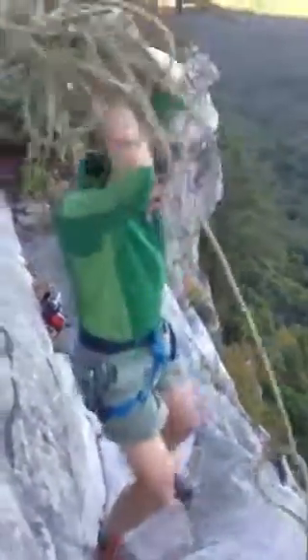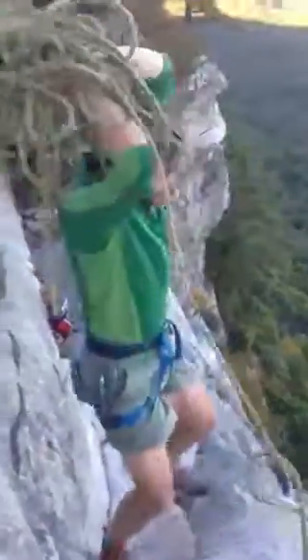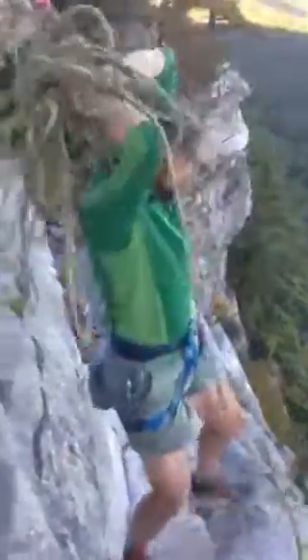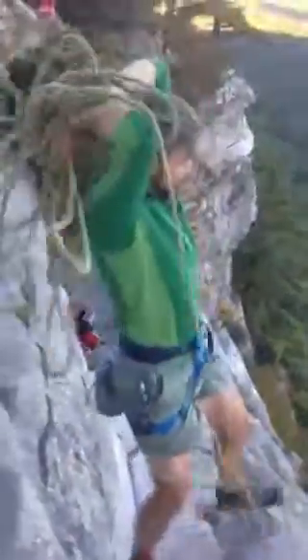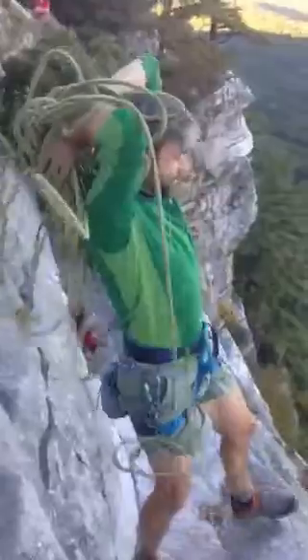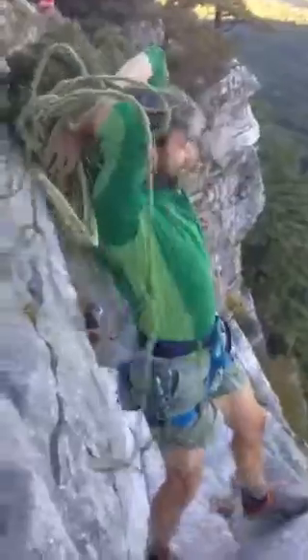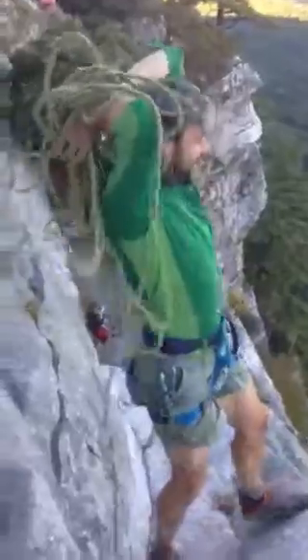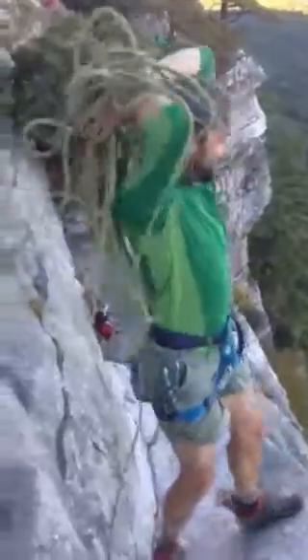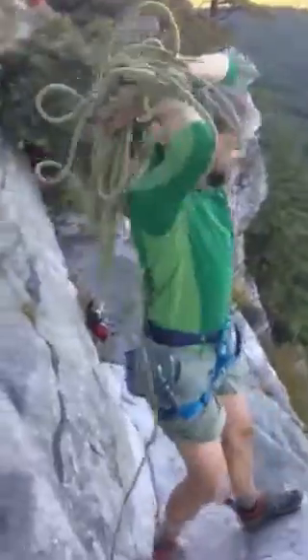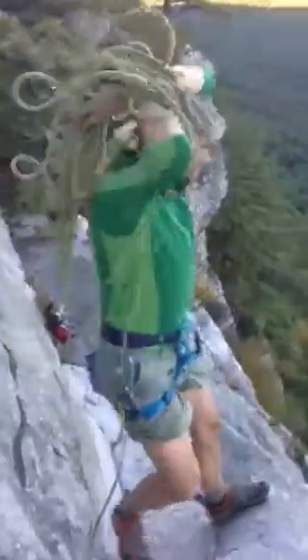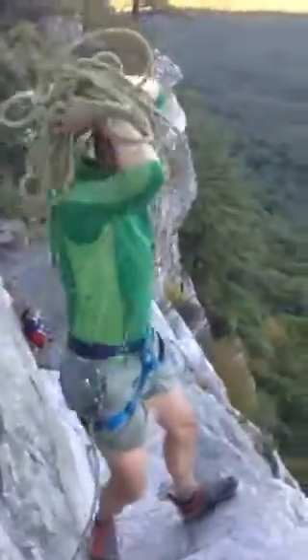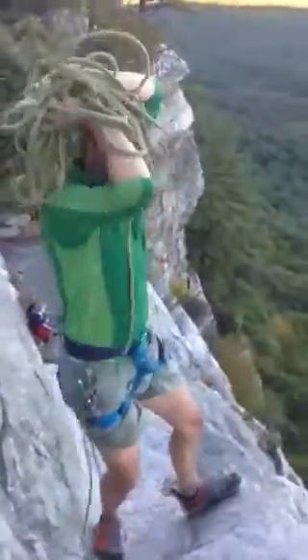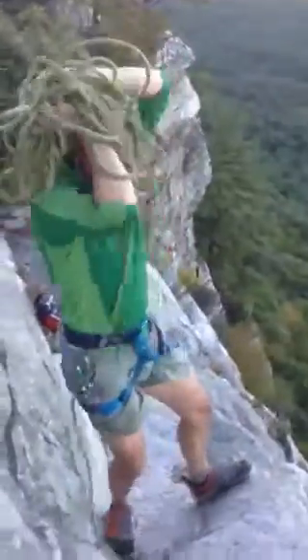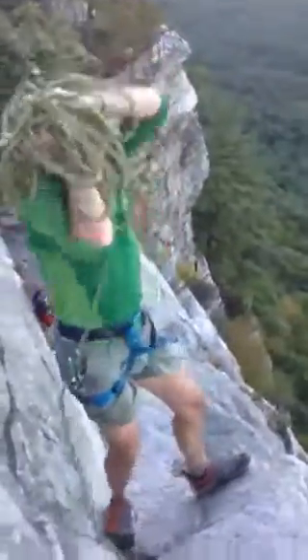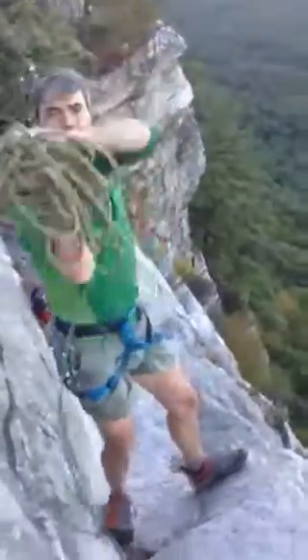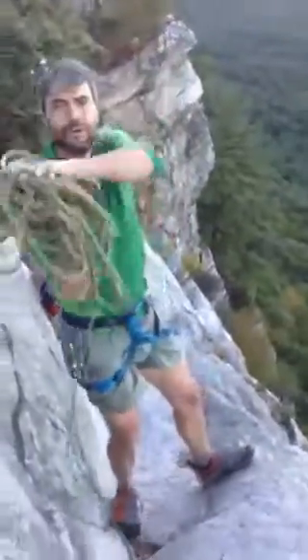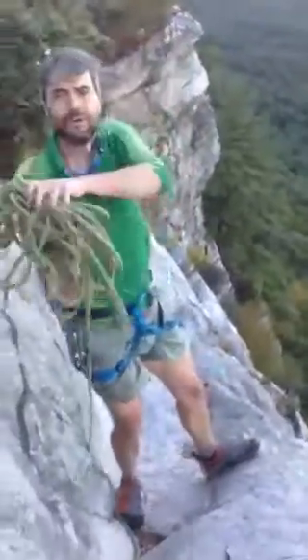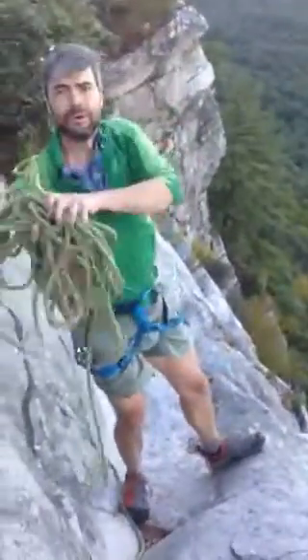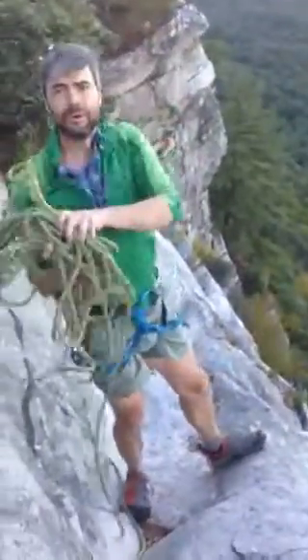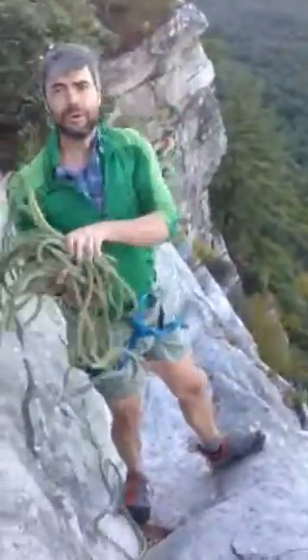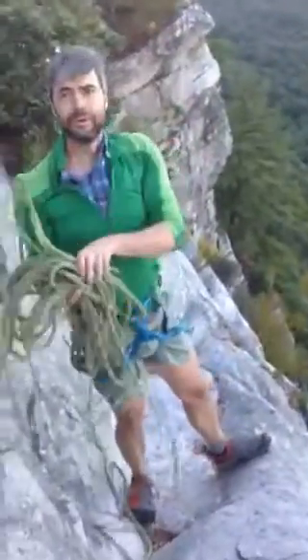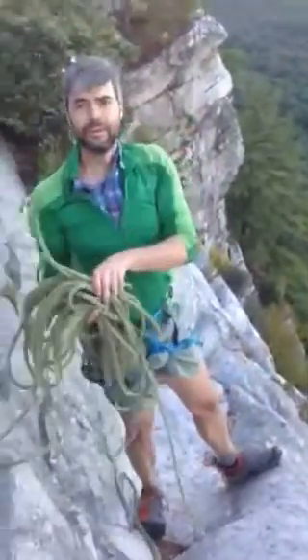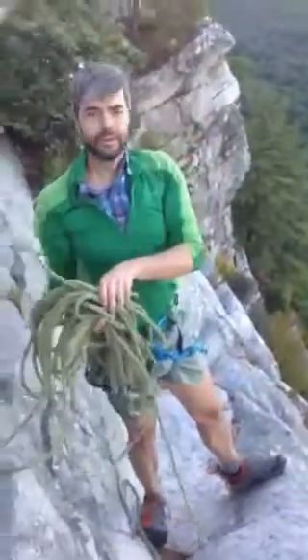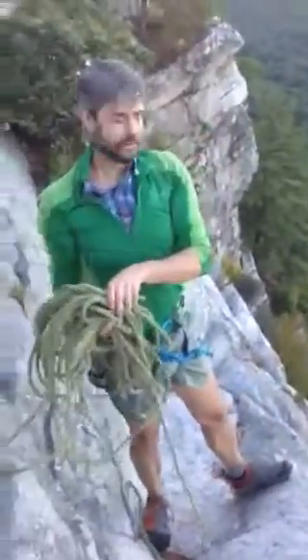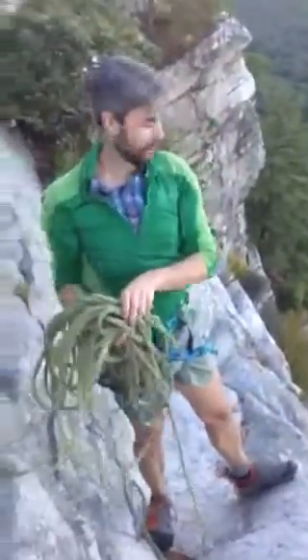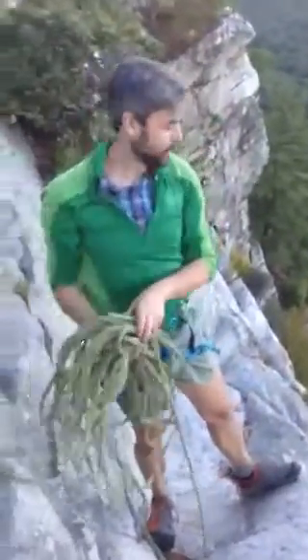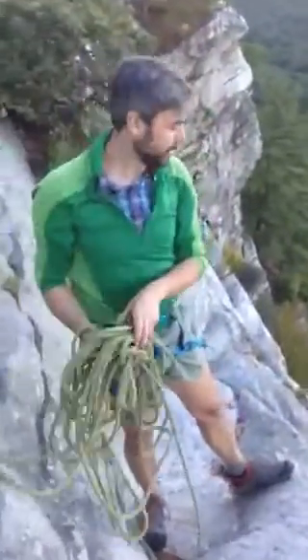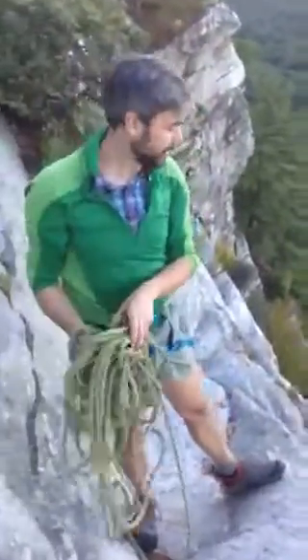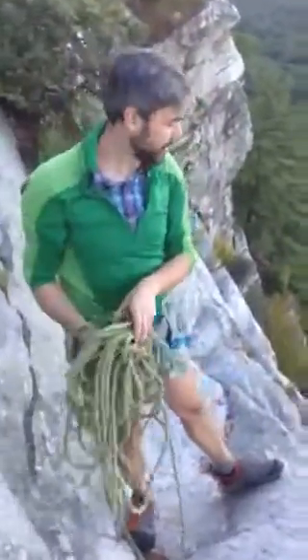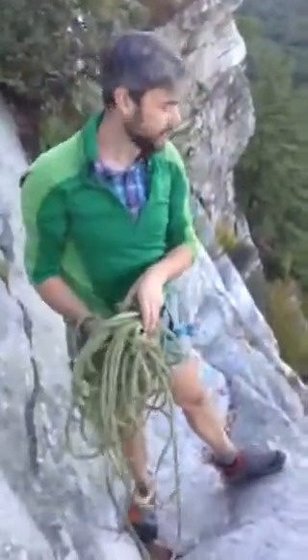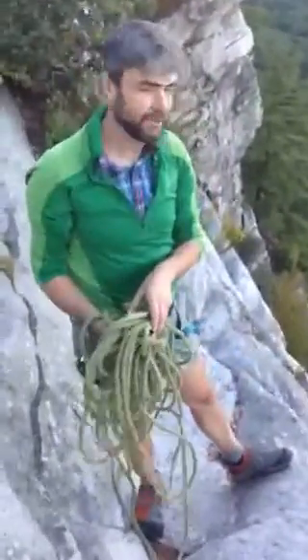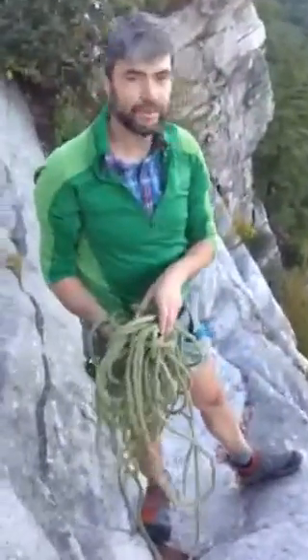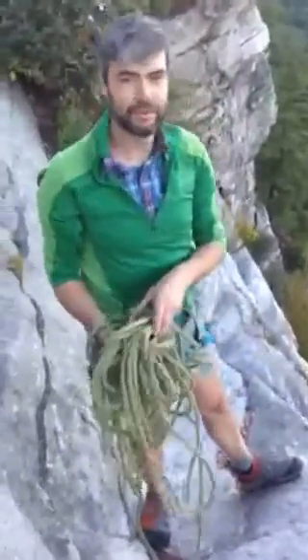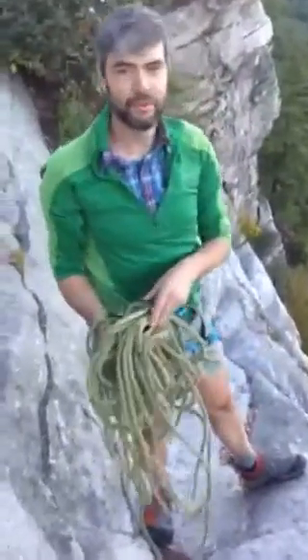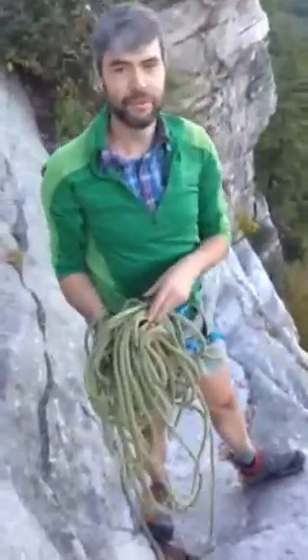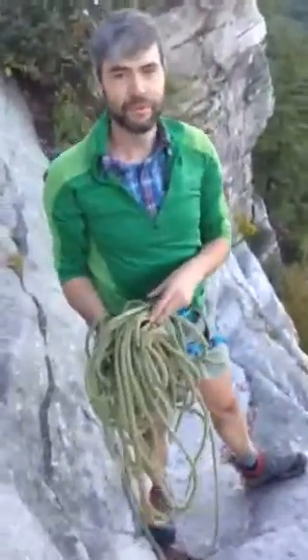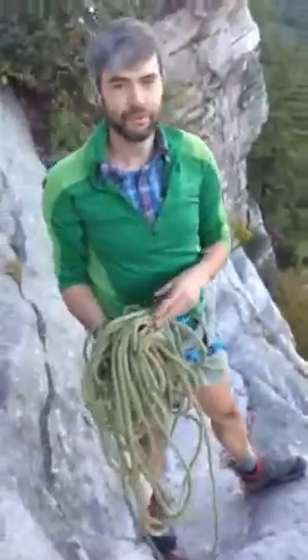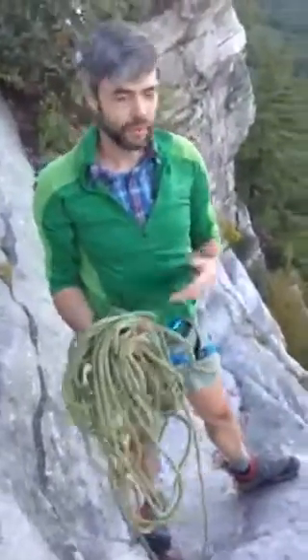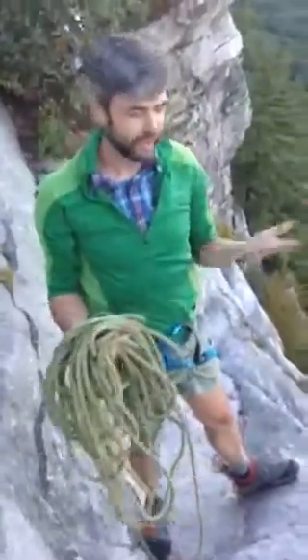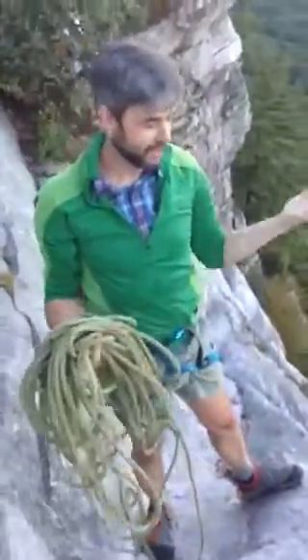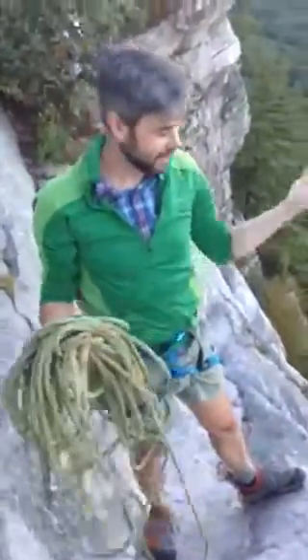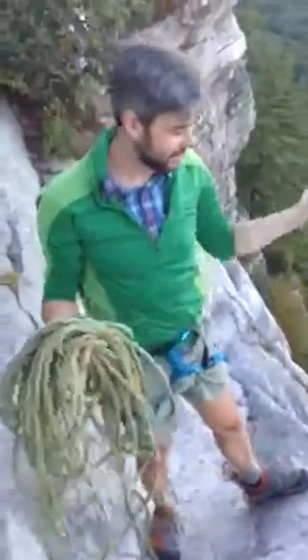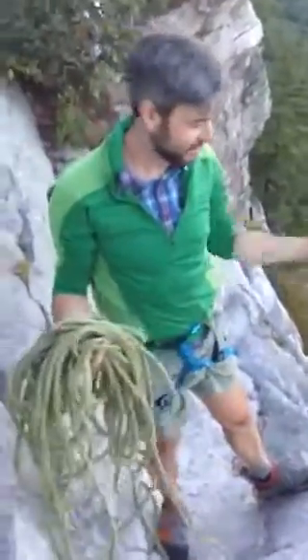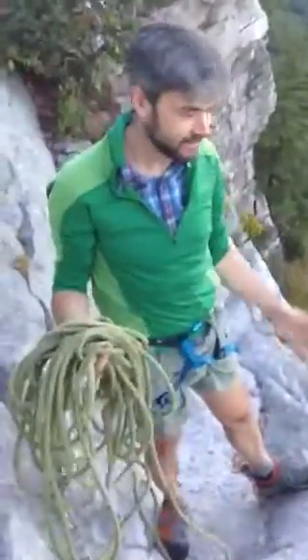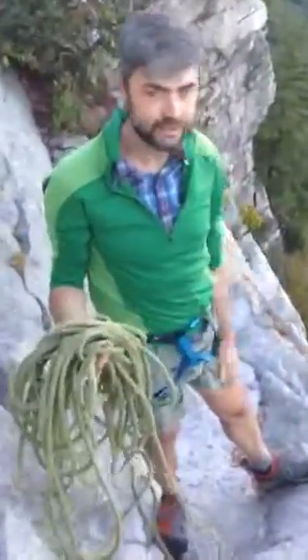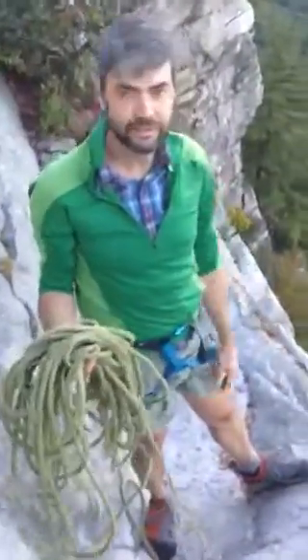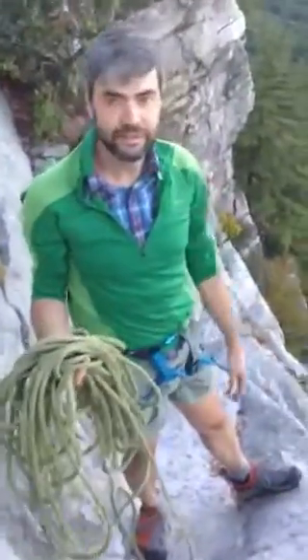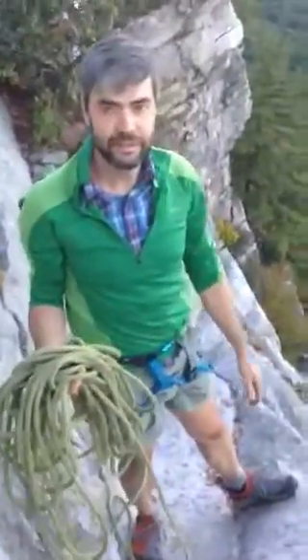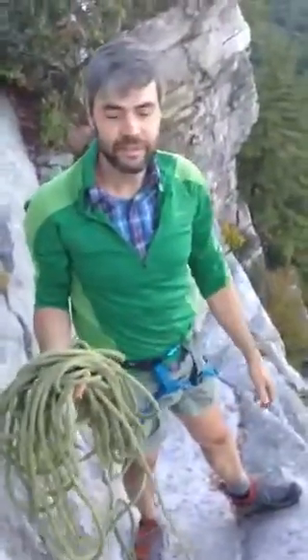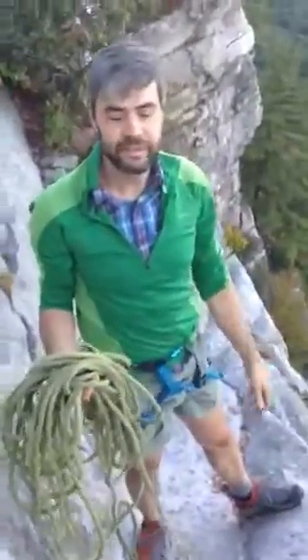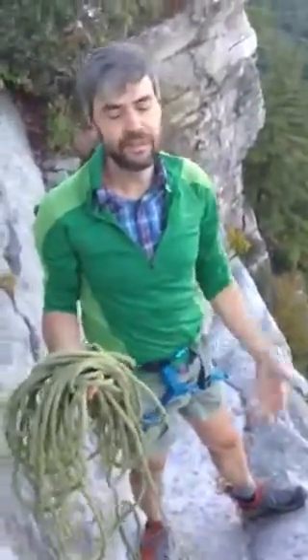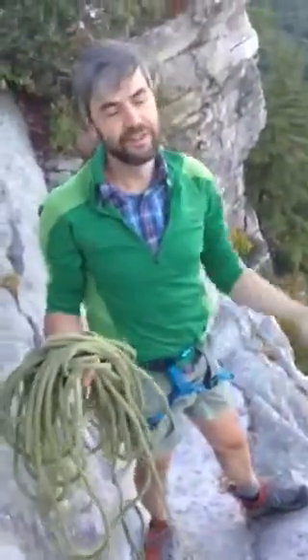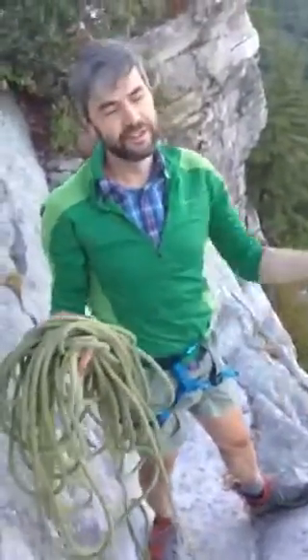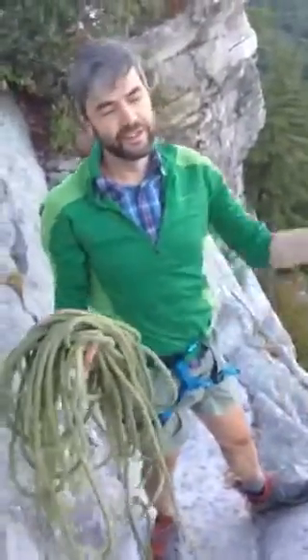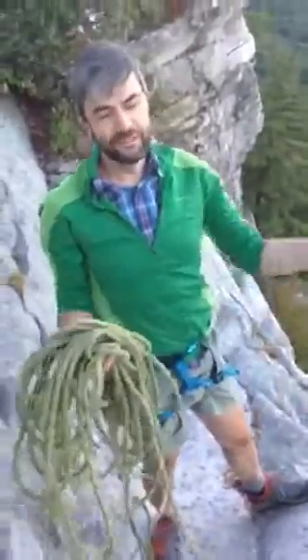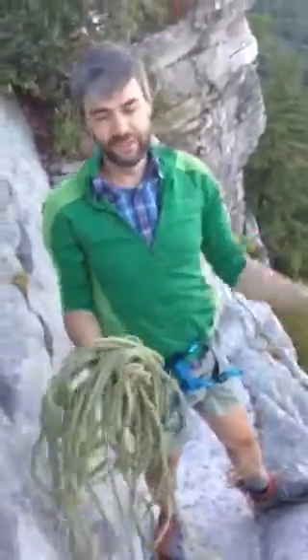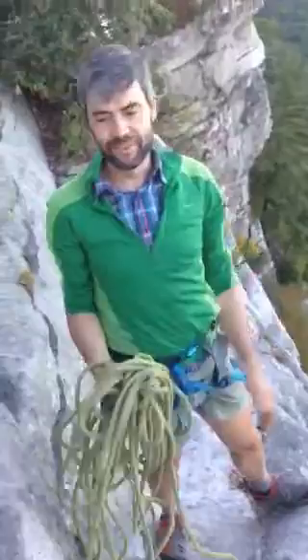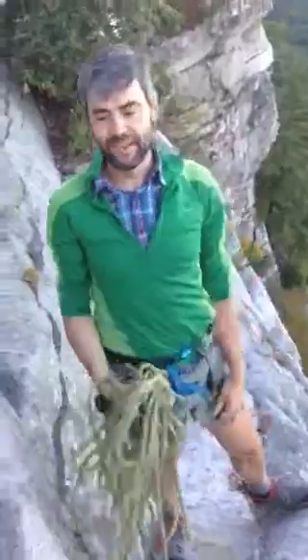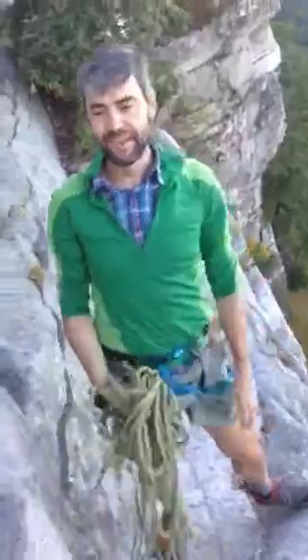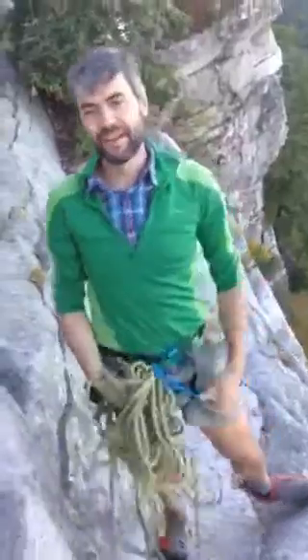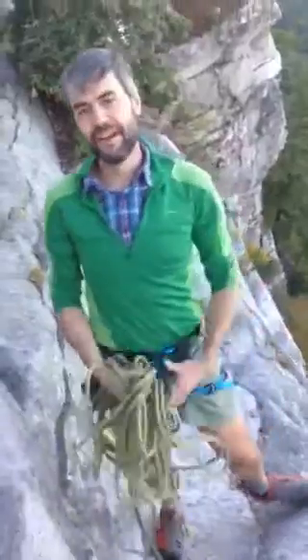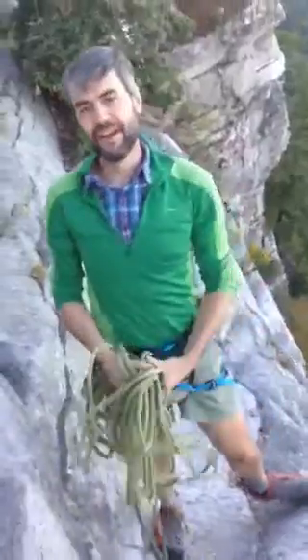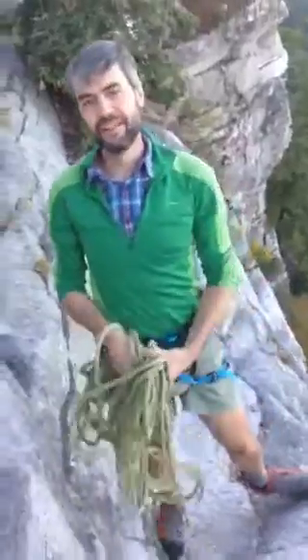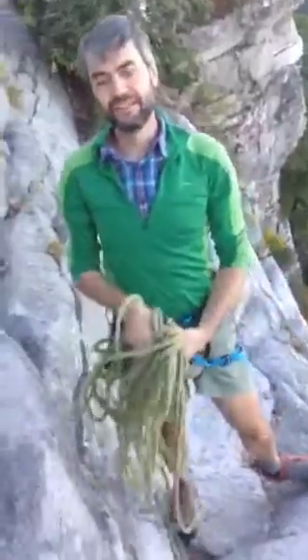Wait, wait, wait. You can't just throw your rope off the cliff like that. You're going to clobber somebody. Oh, I didn't even think of that.